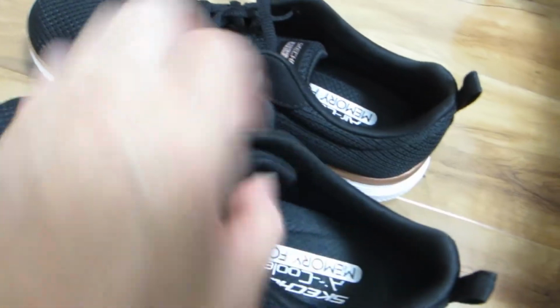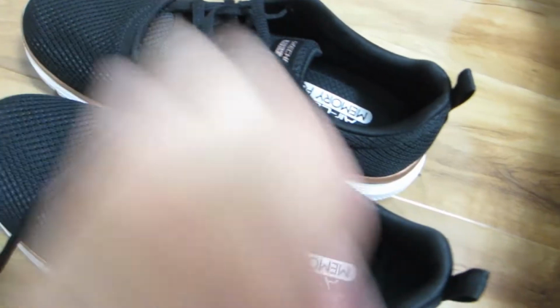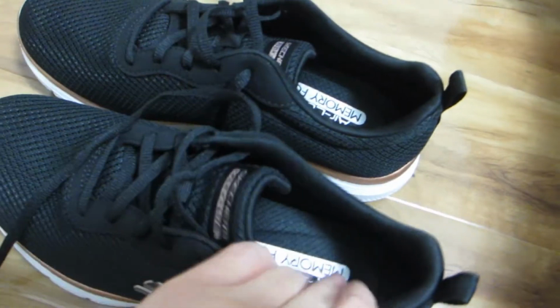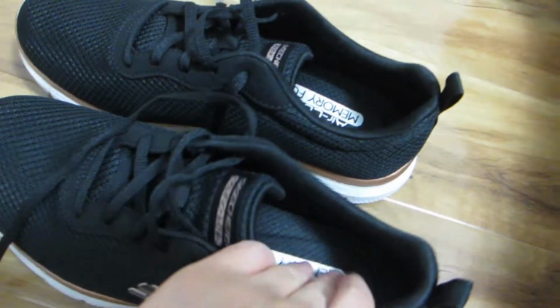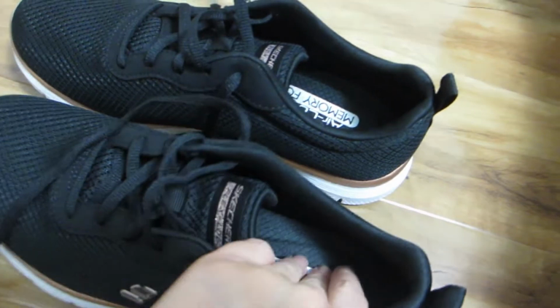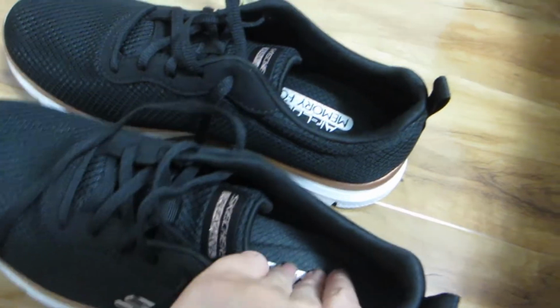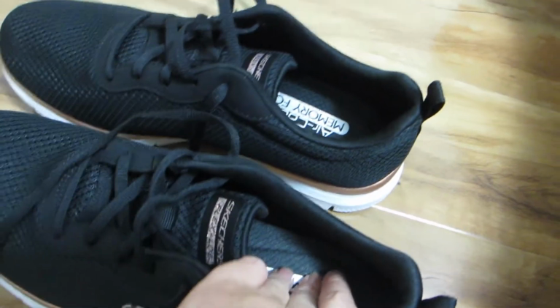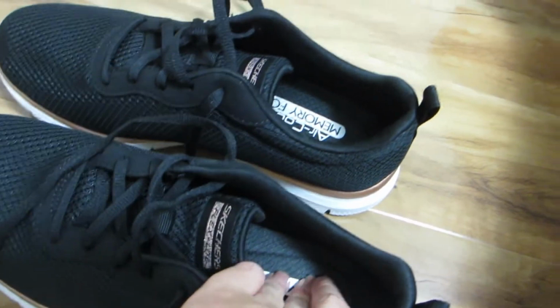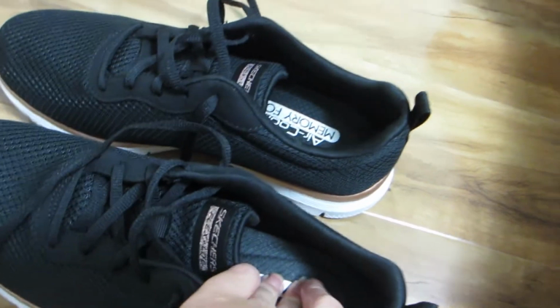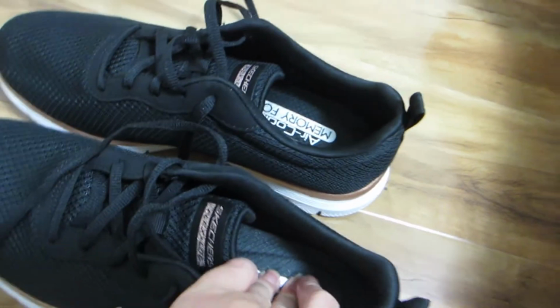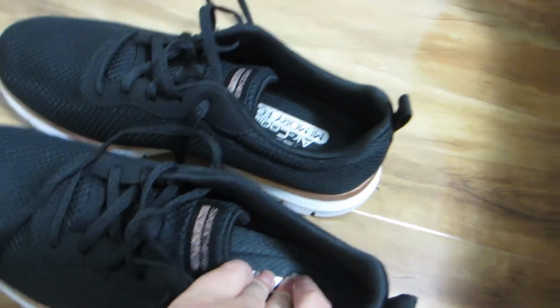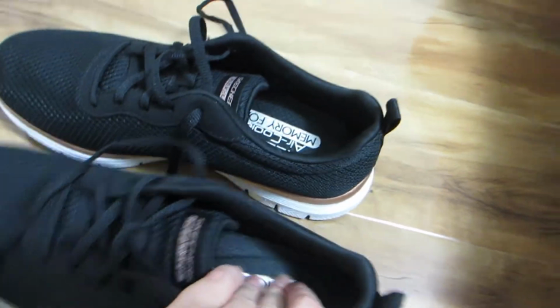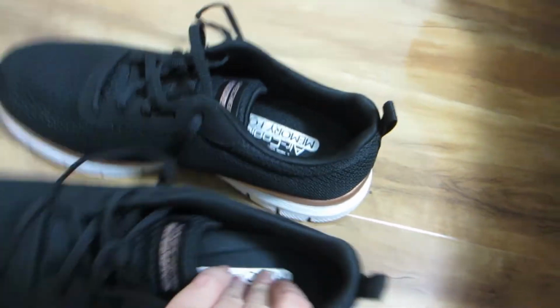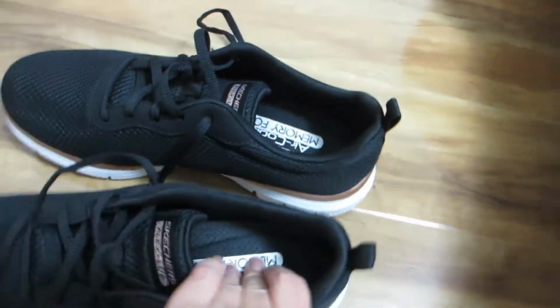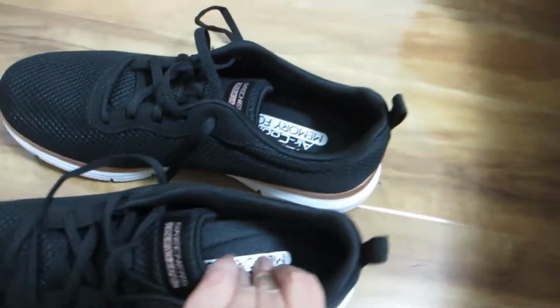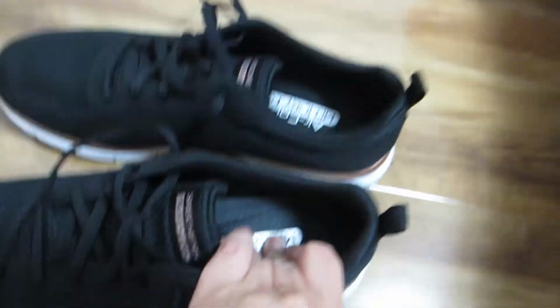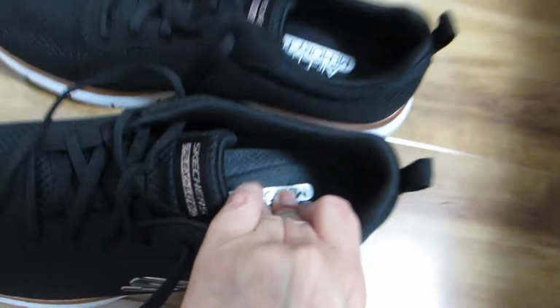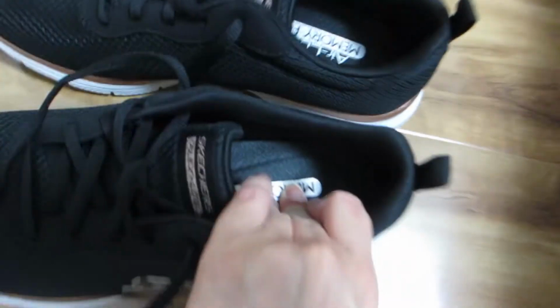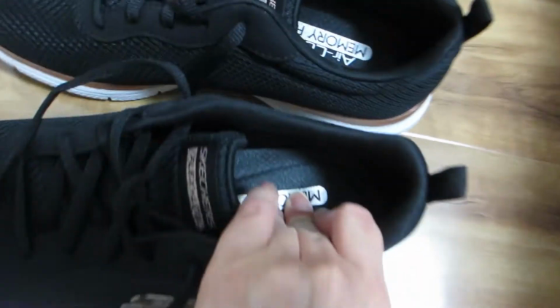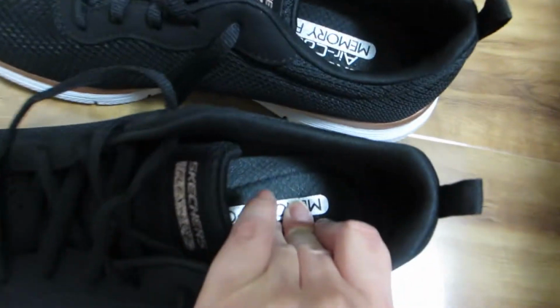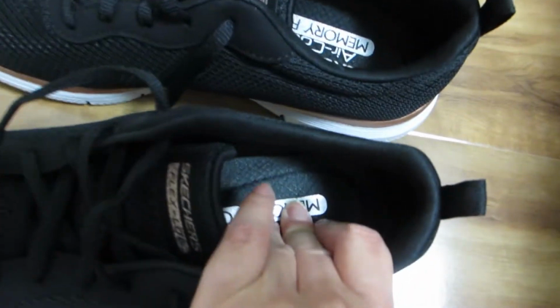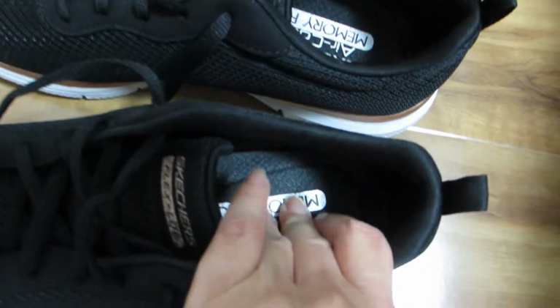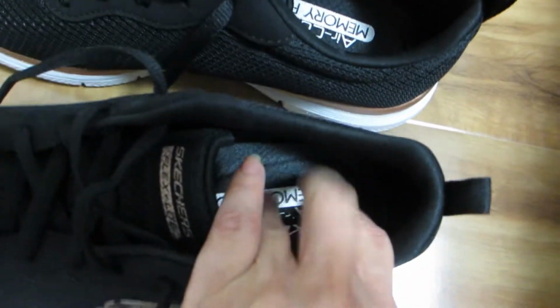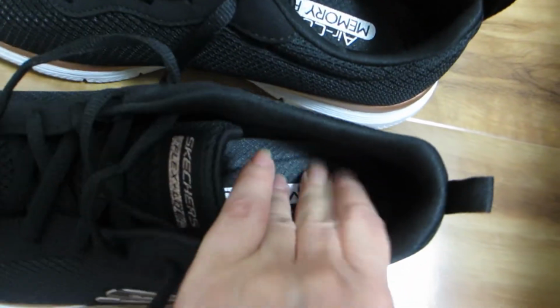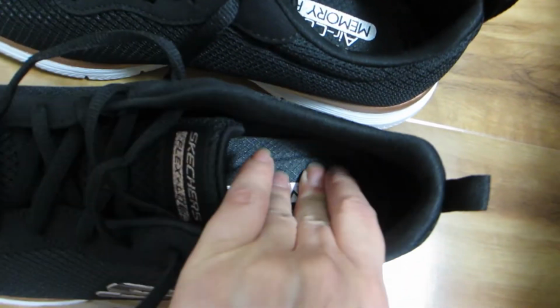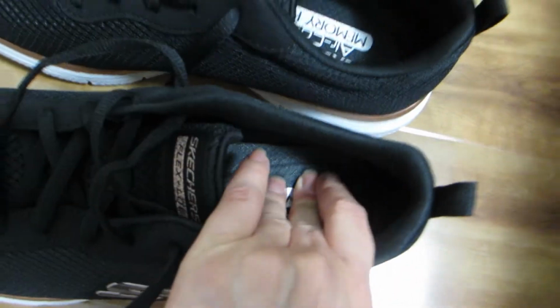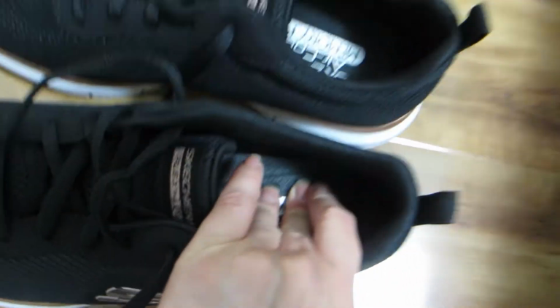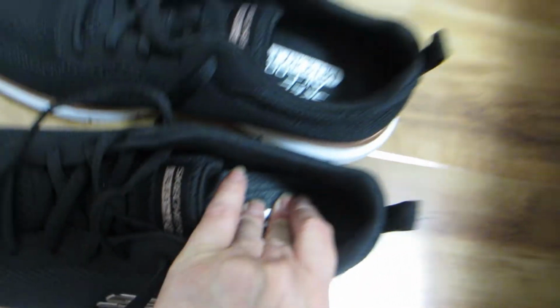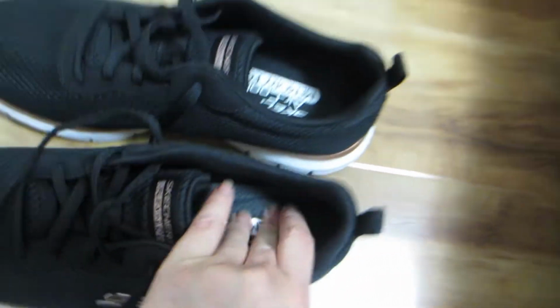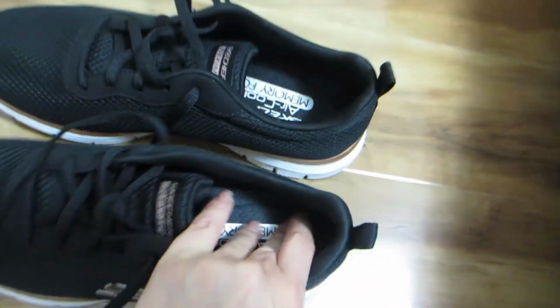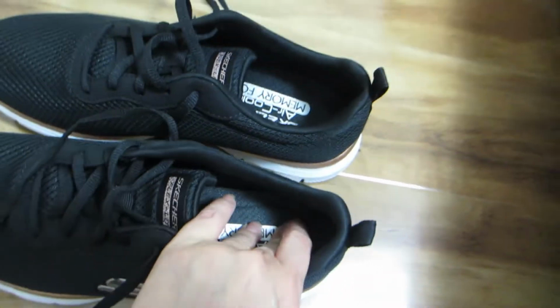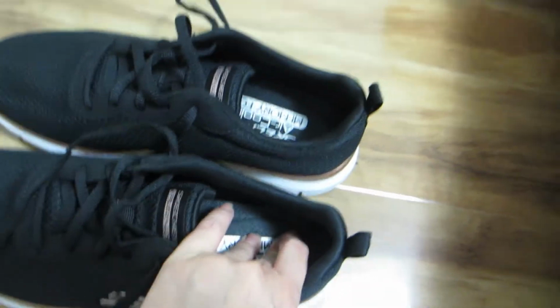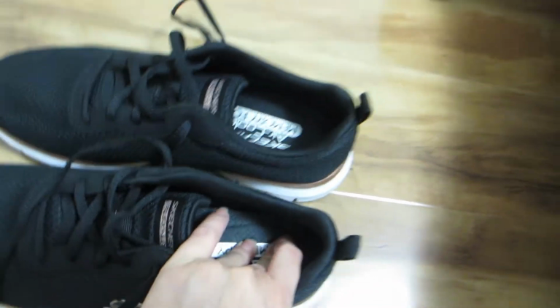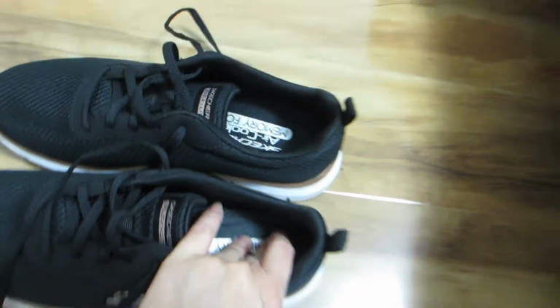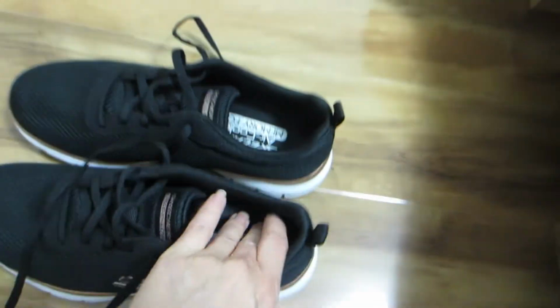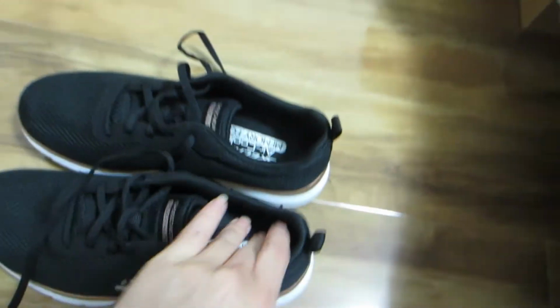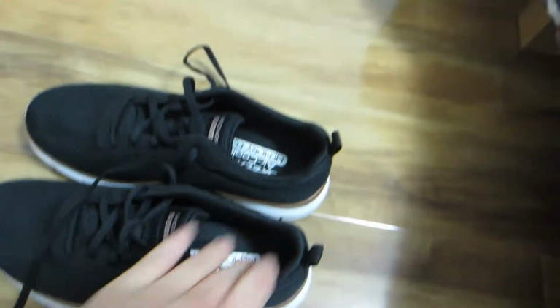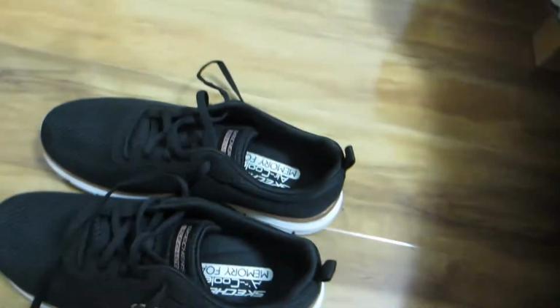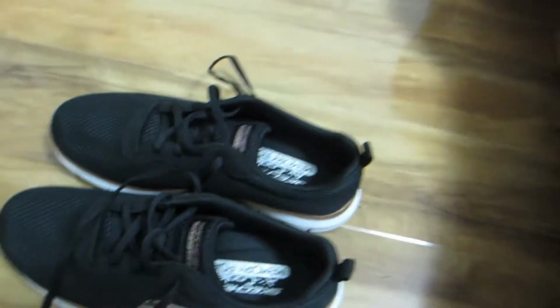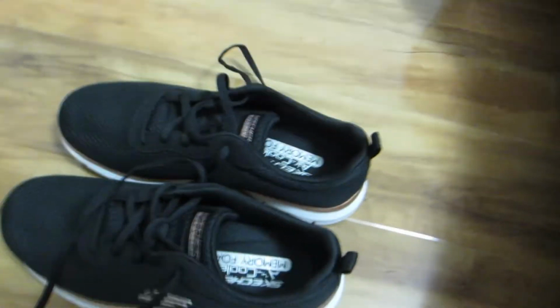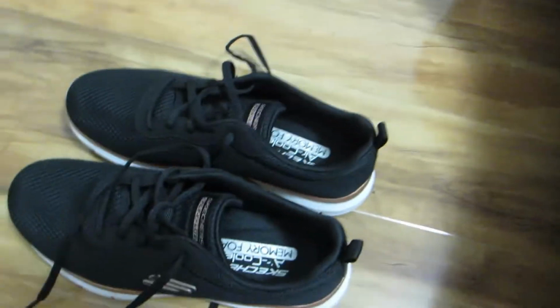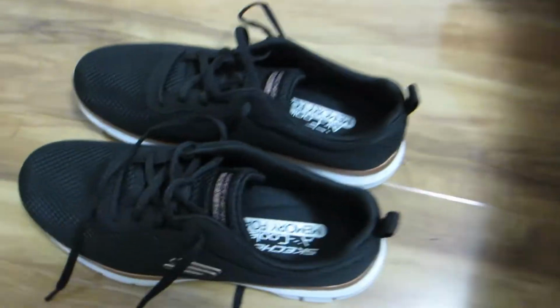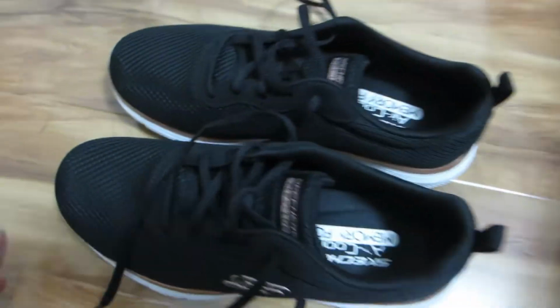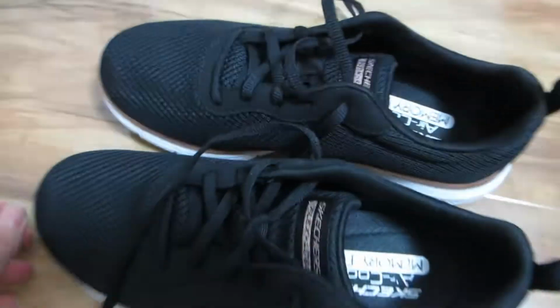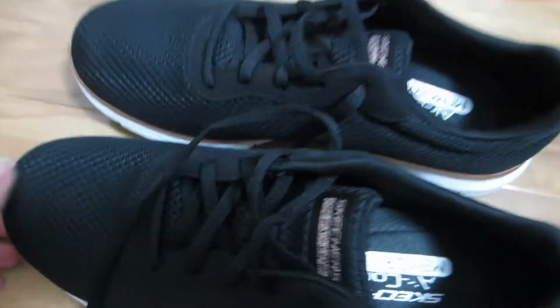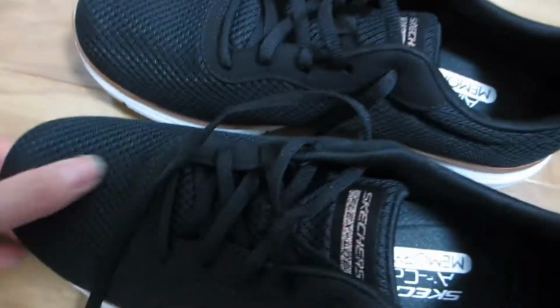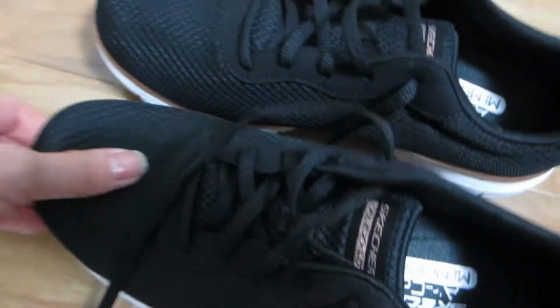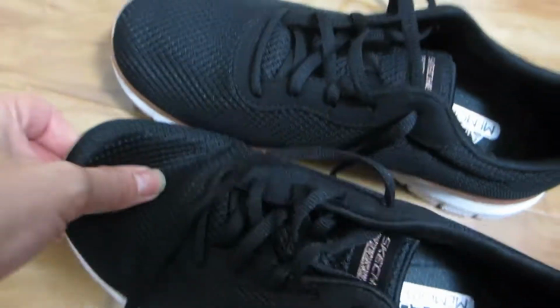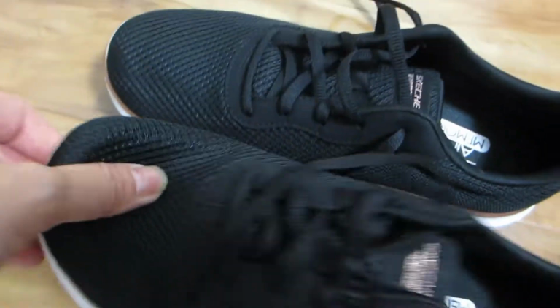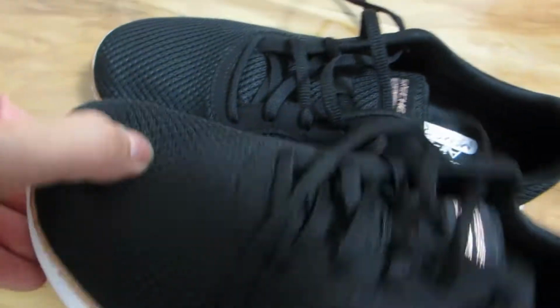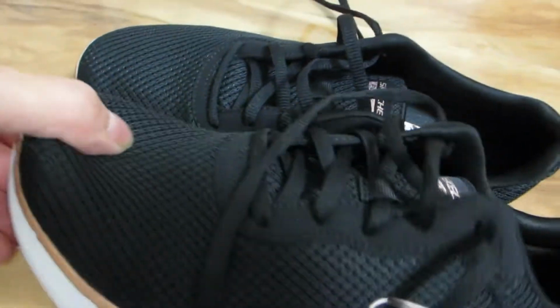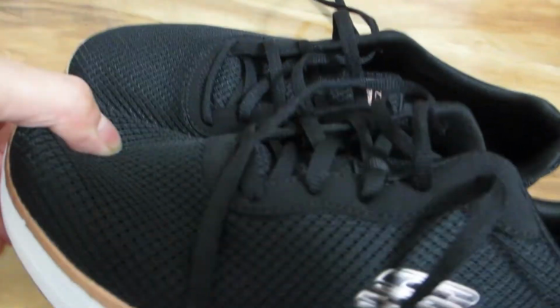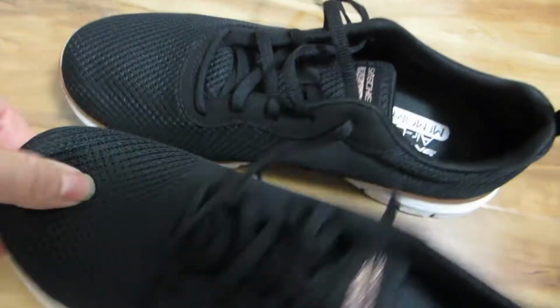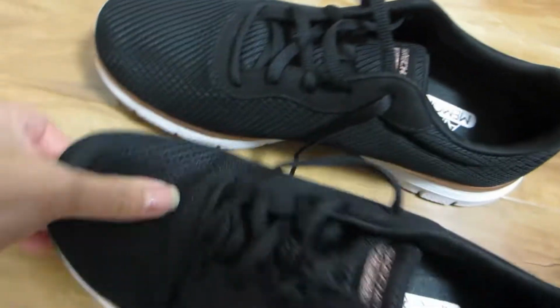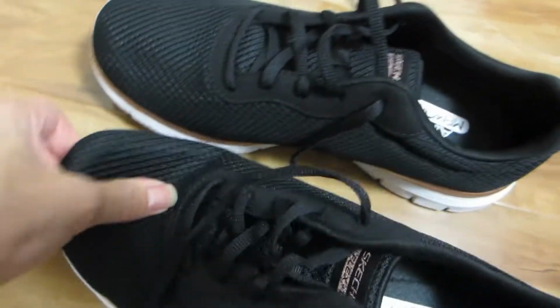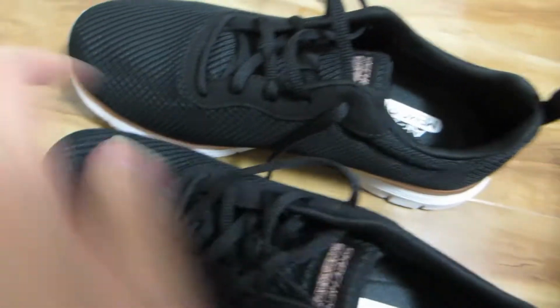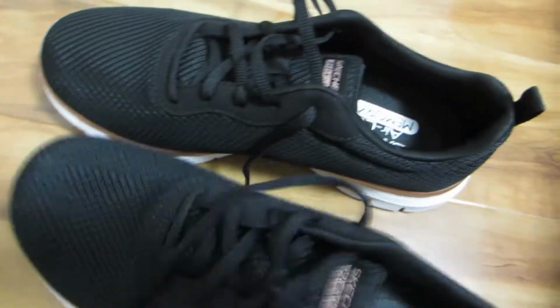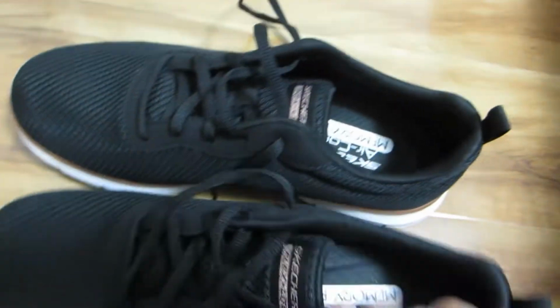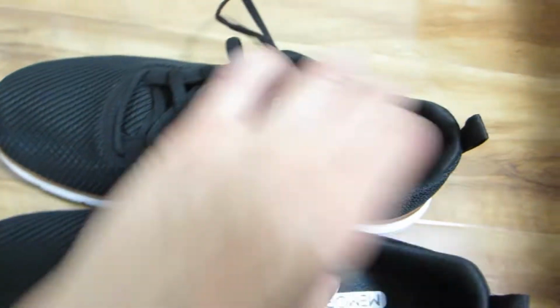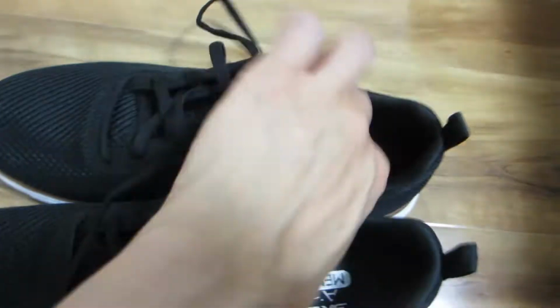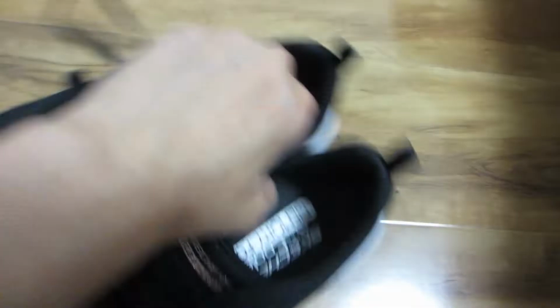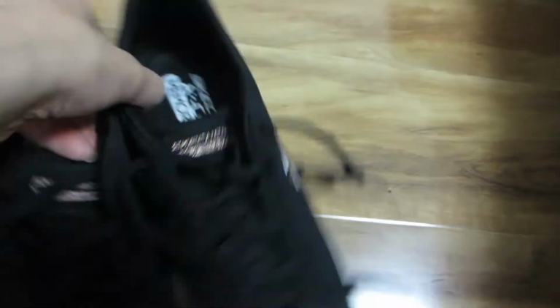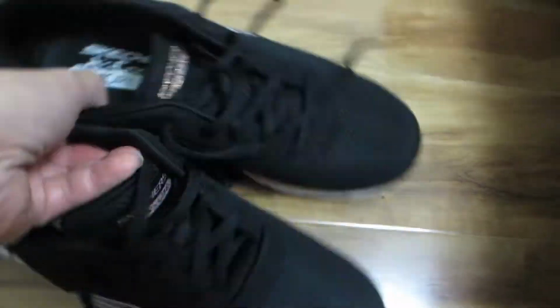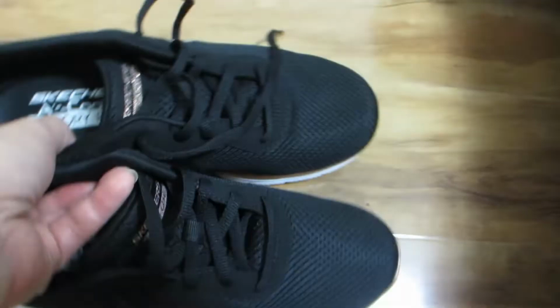On the inside of the sneaker, the footbed is nicely cushioned with memory foam, making it very comfortable to wear and walk in all day.